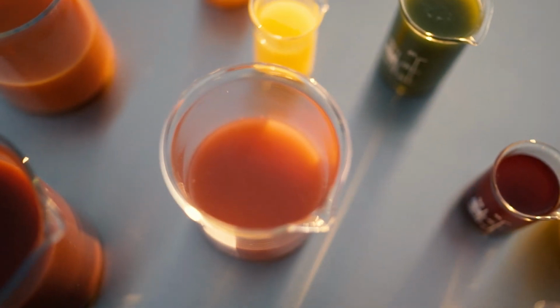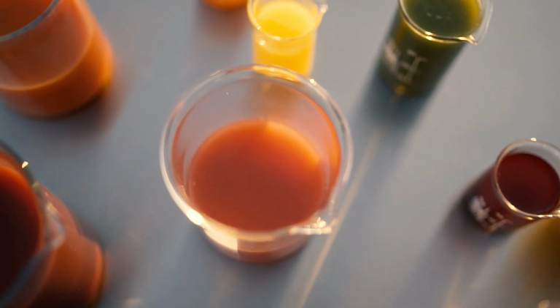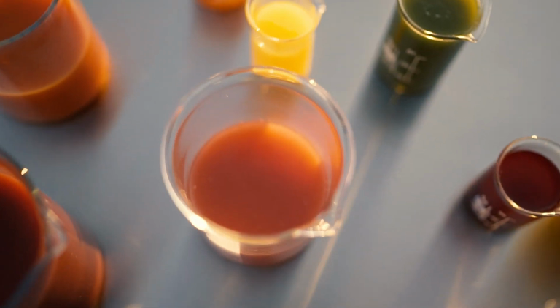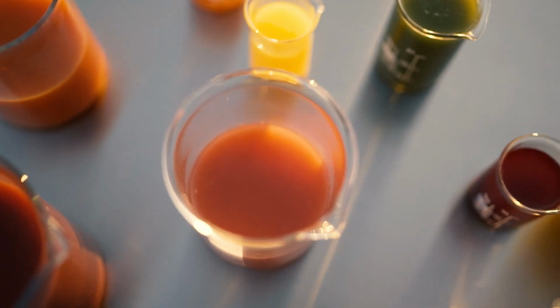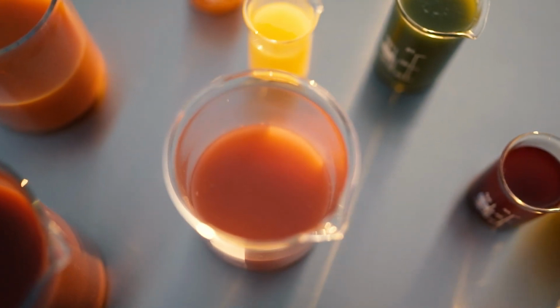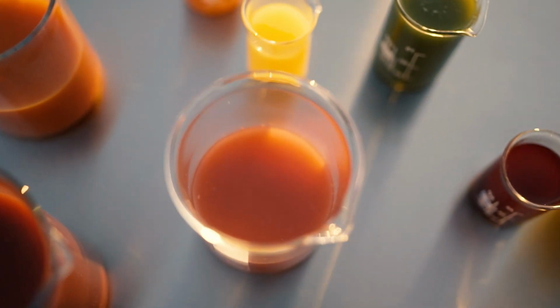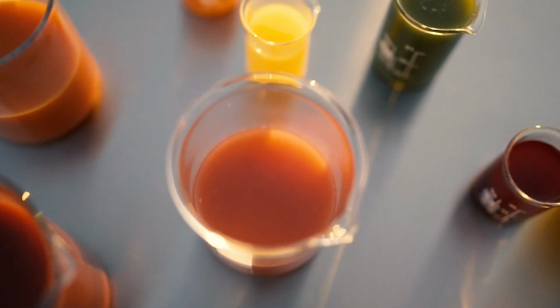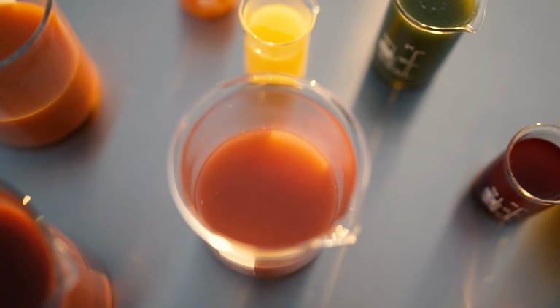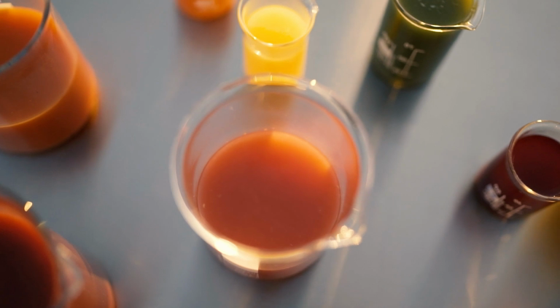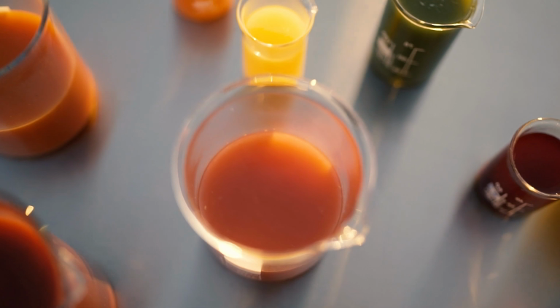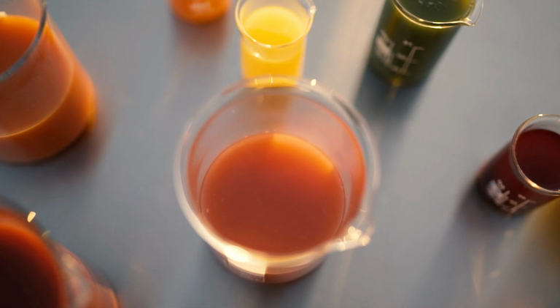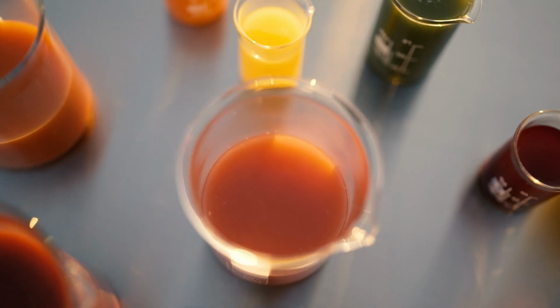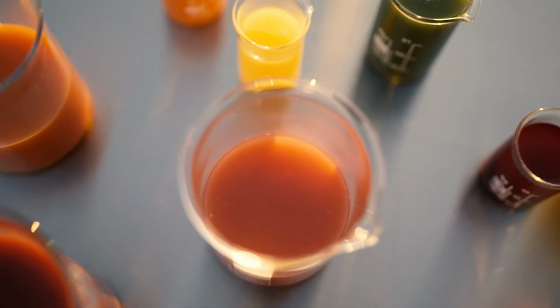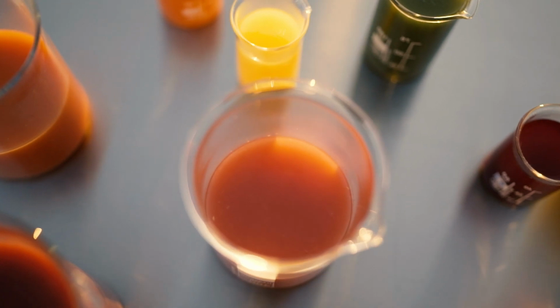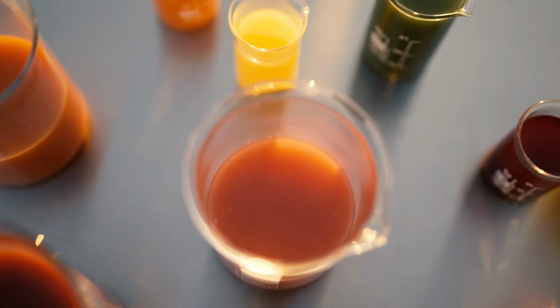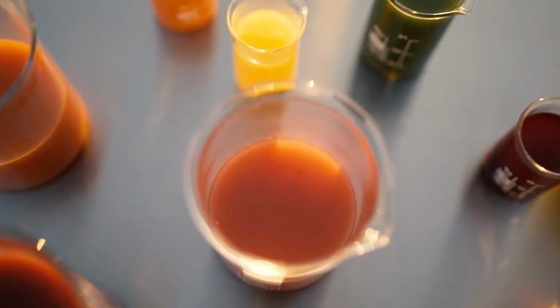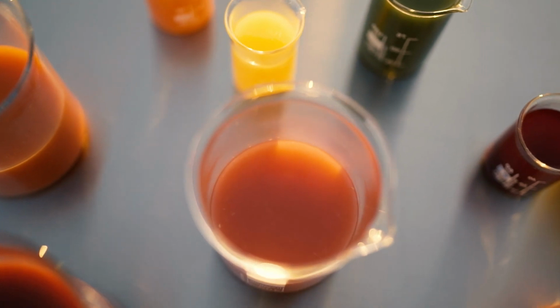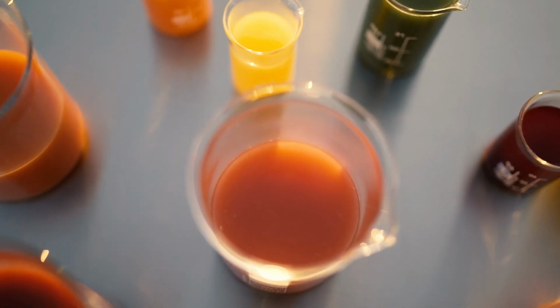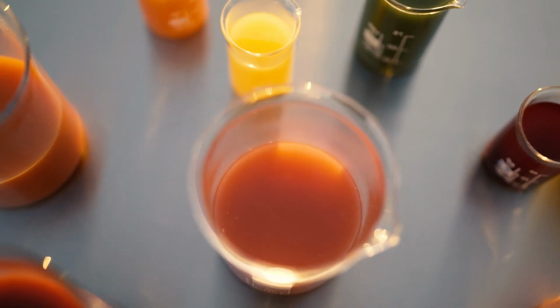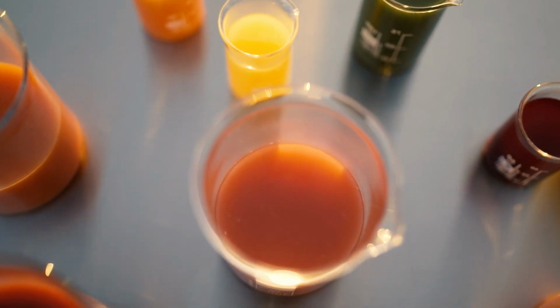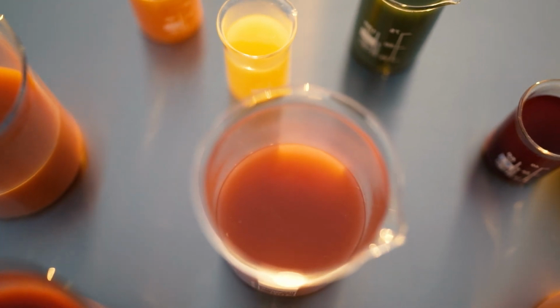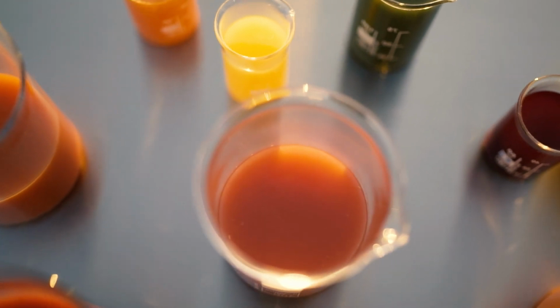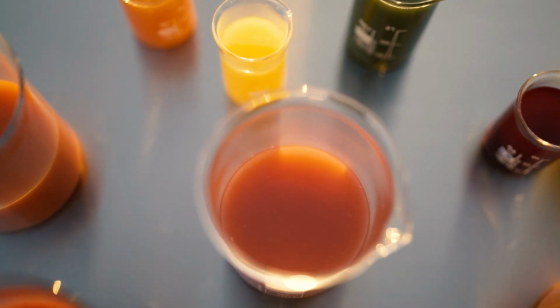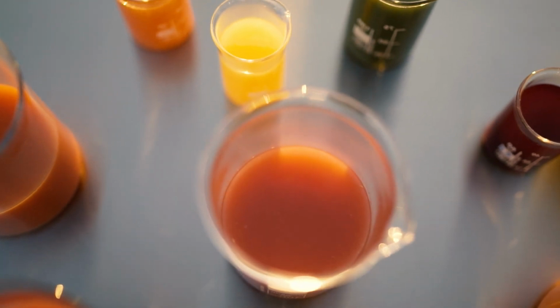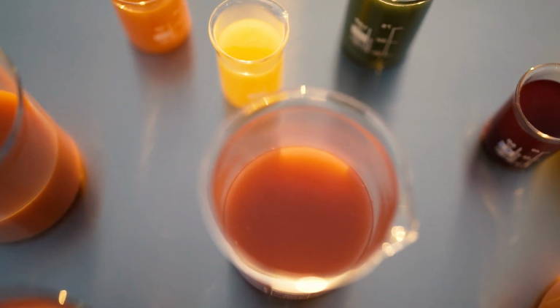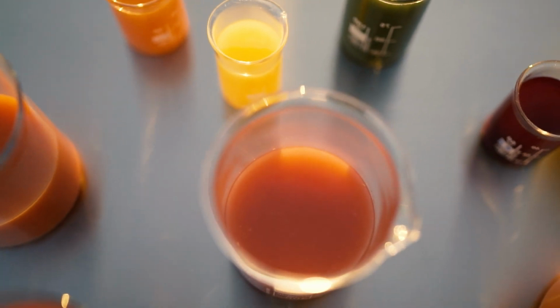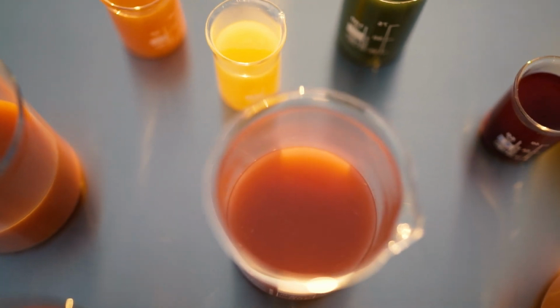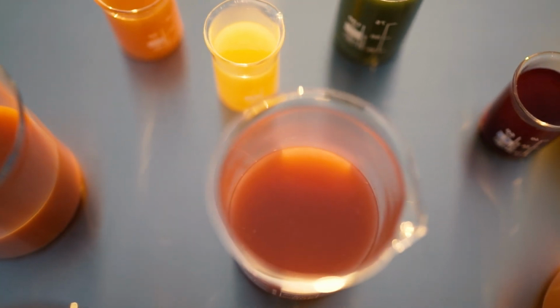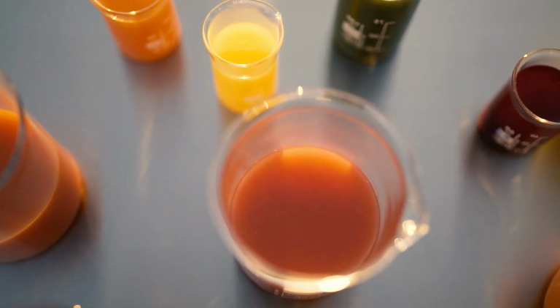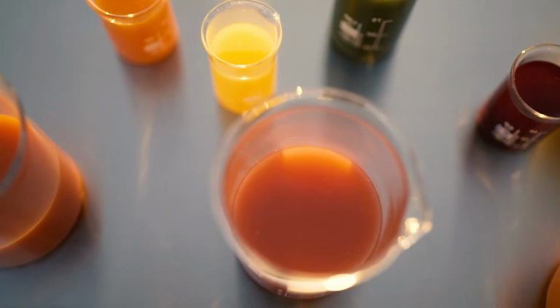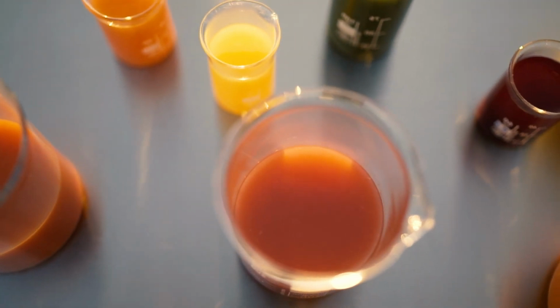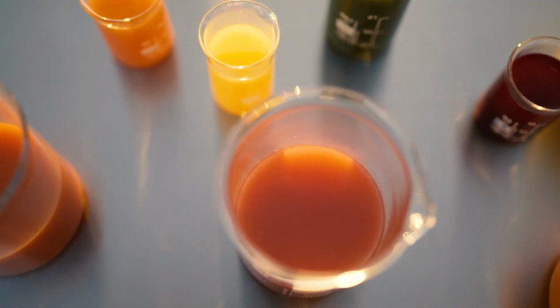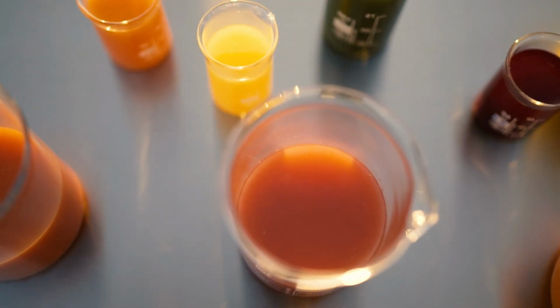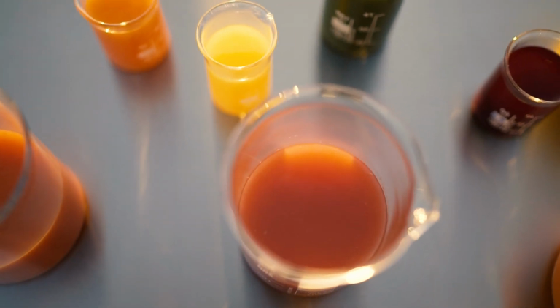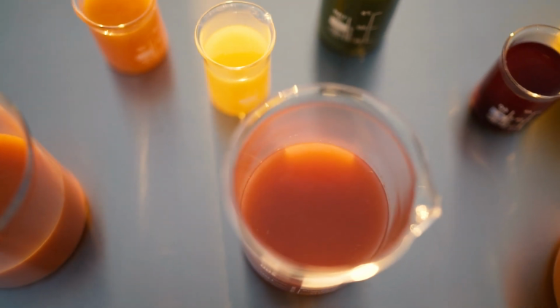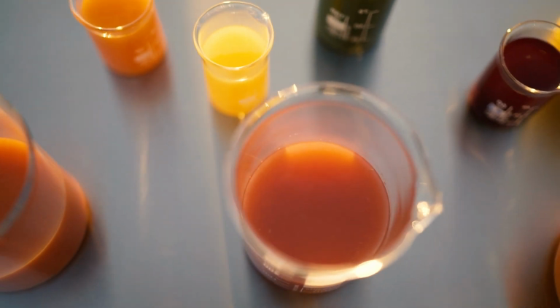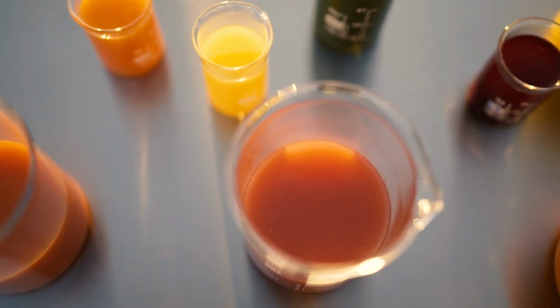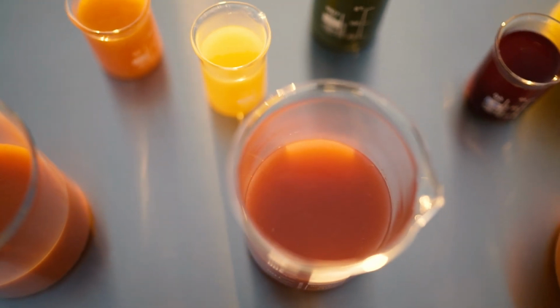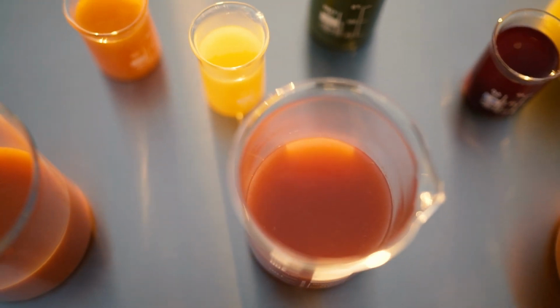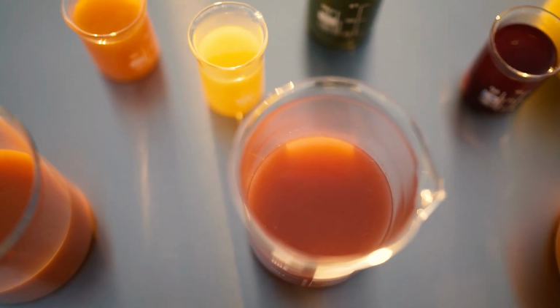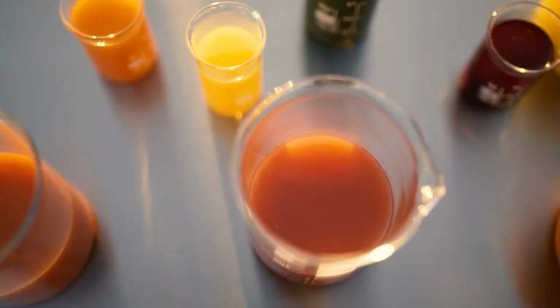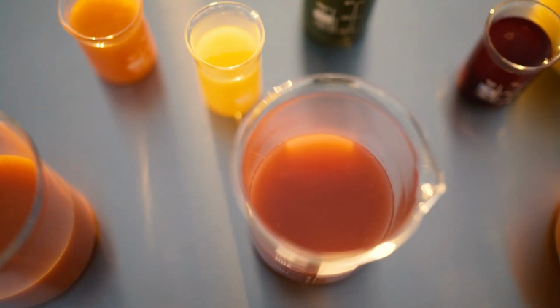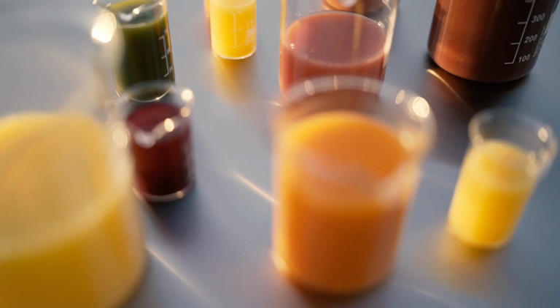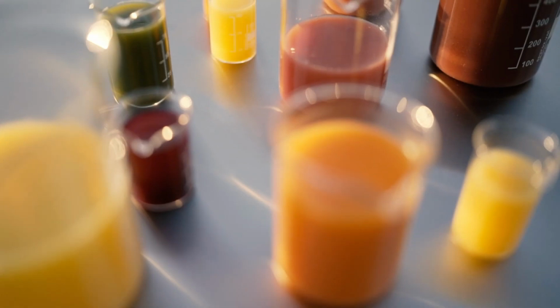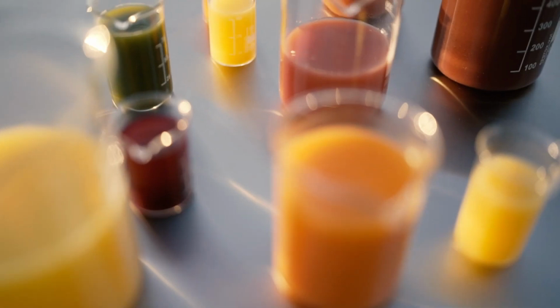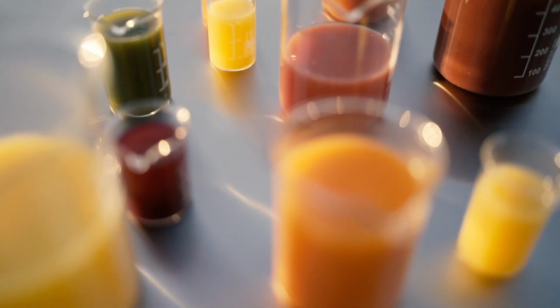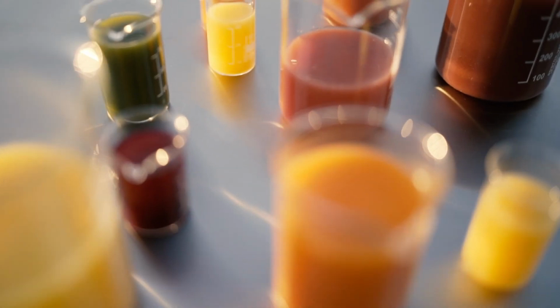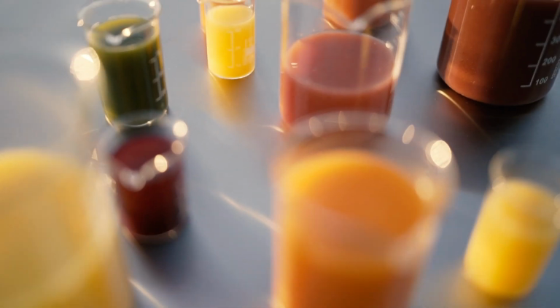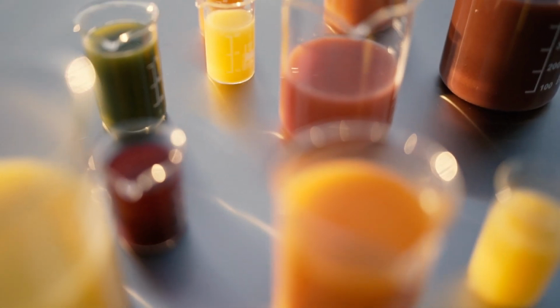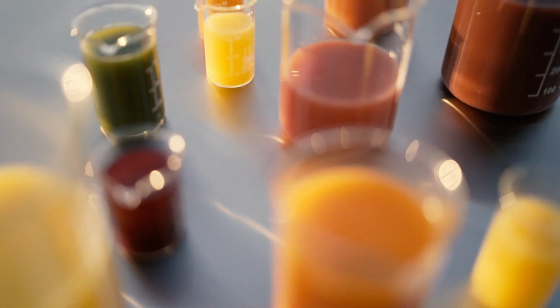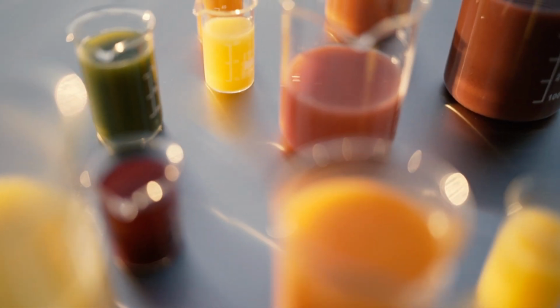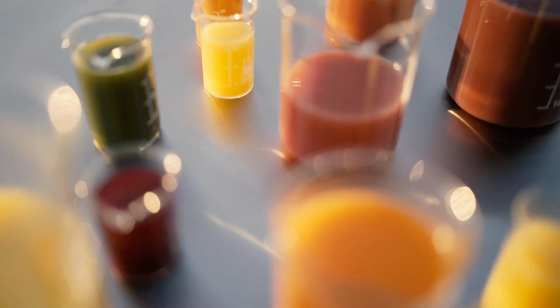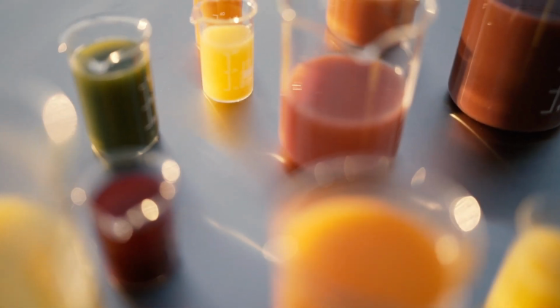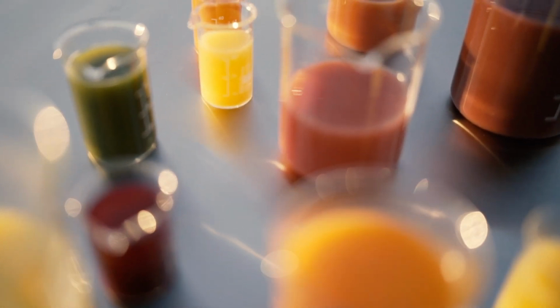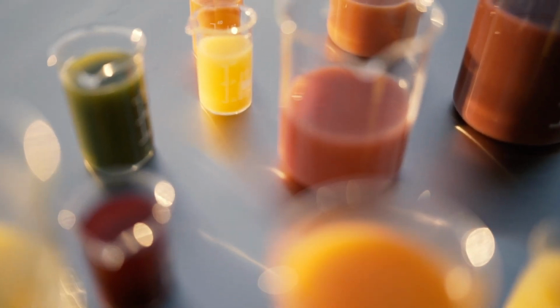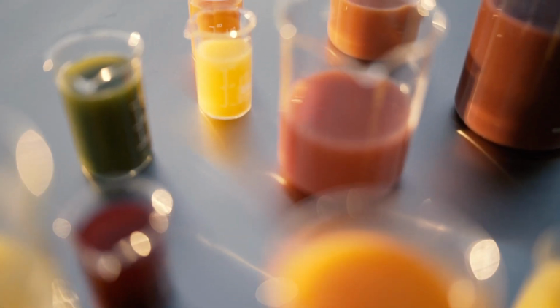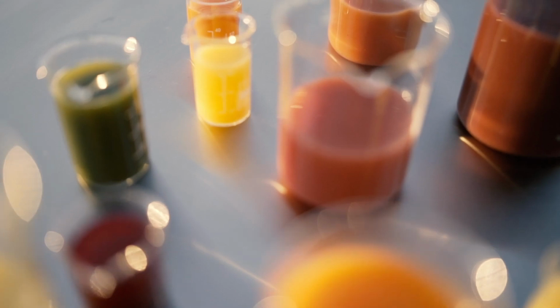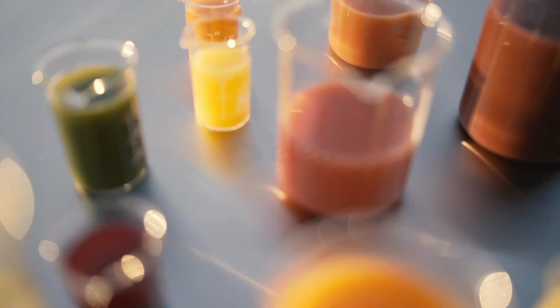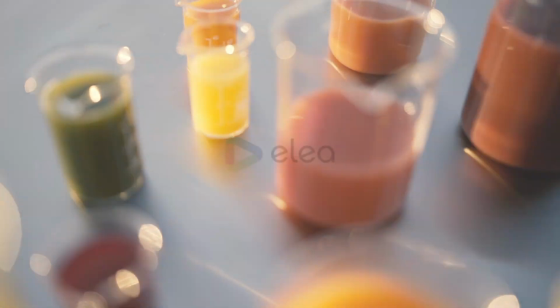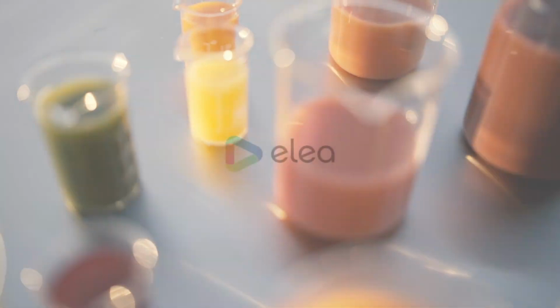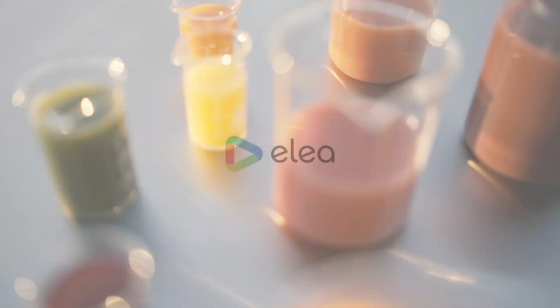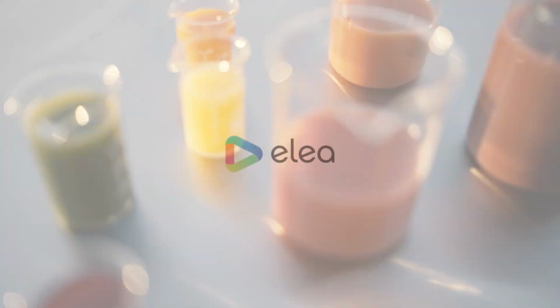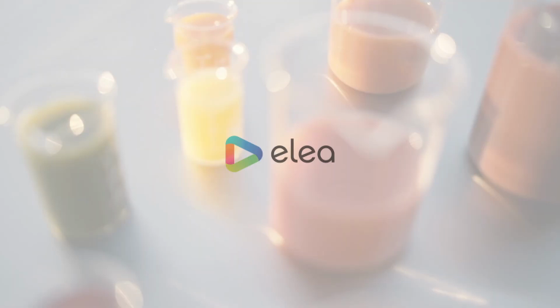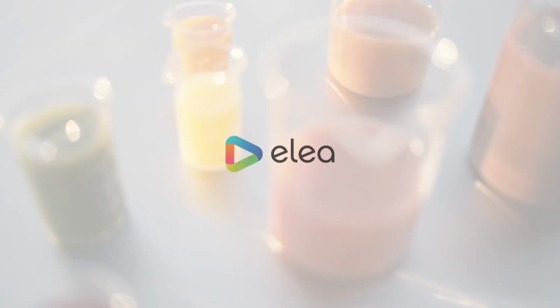Brighter color, better taste, and longer shelf life — that is what Cool Juice does for your juices and smoothies.